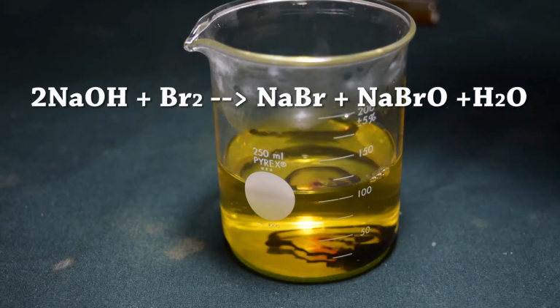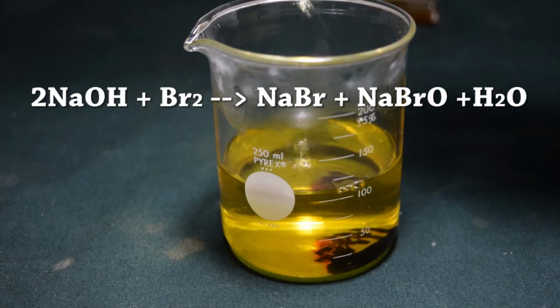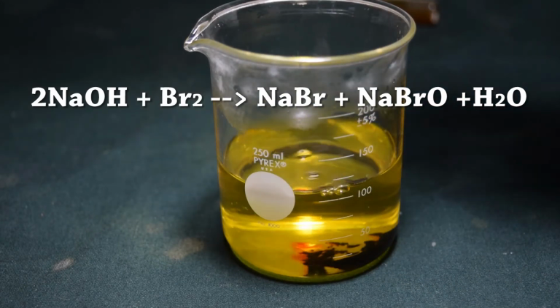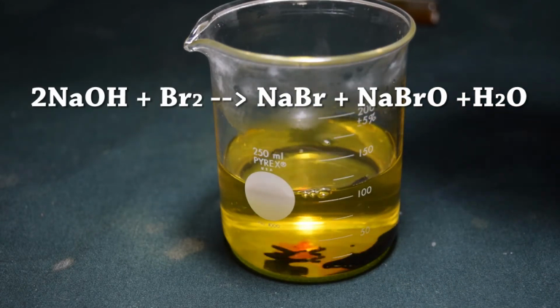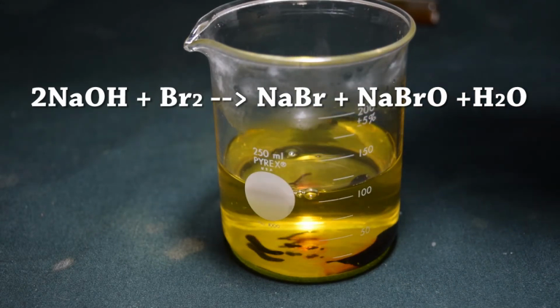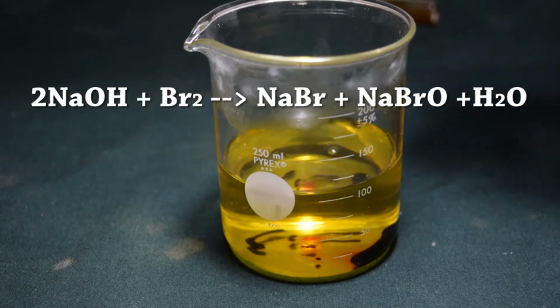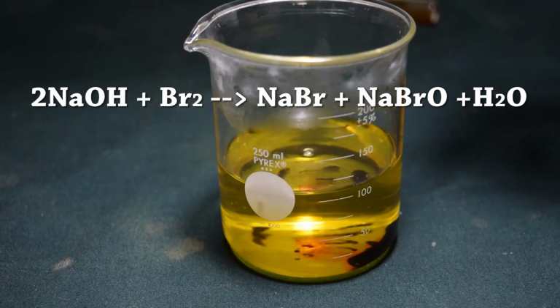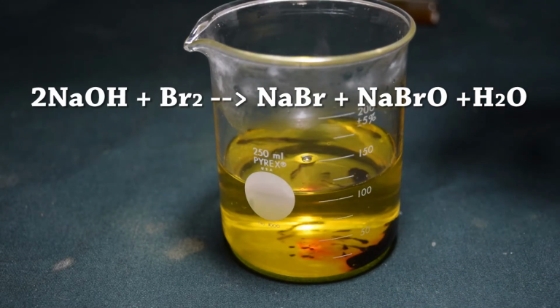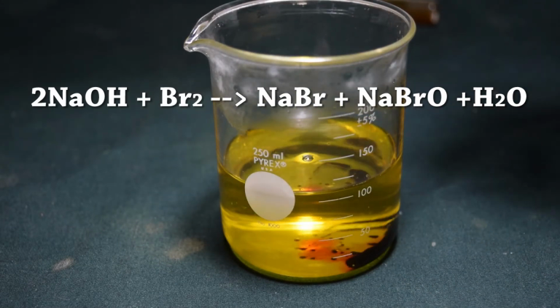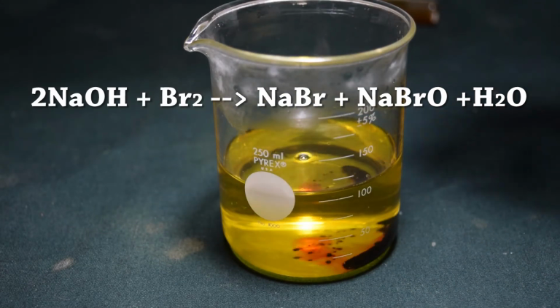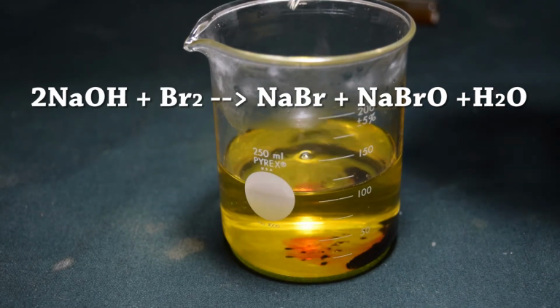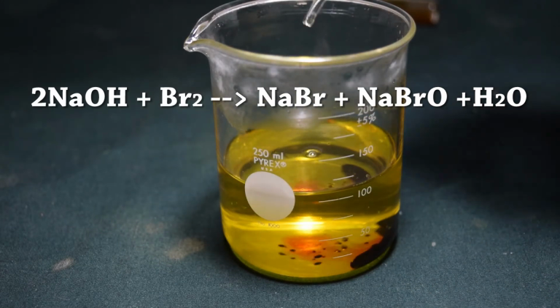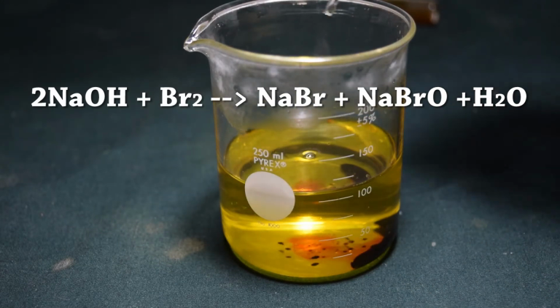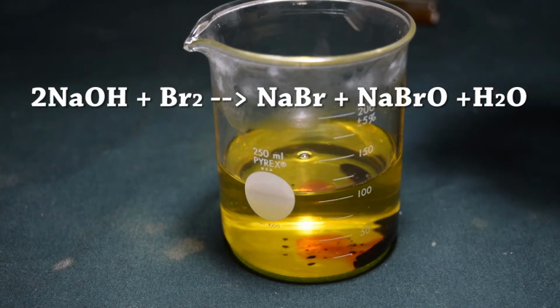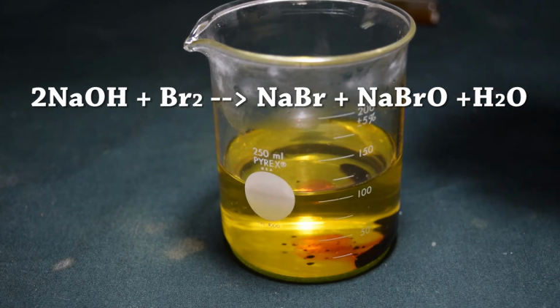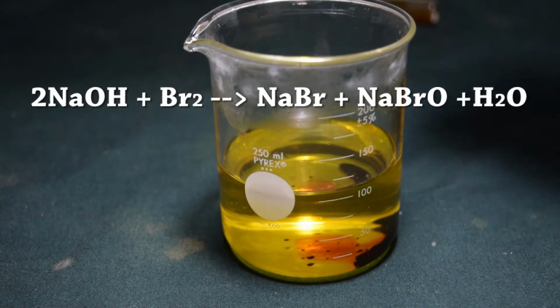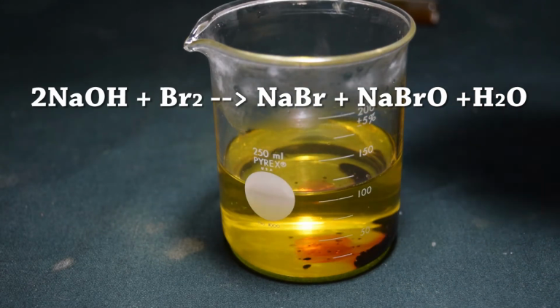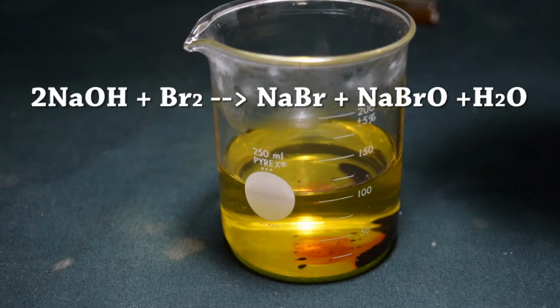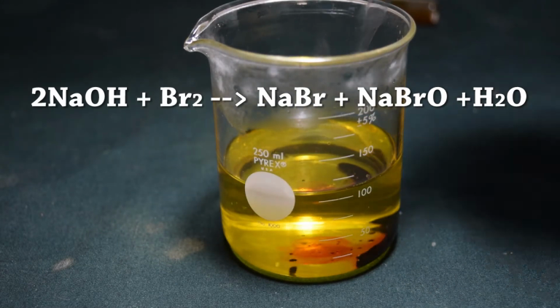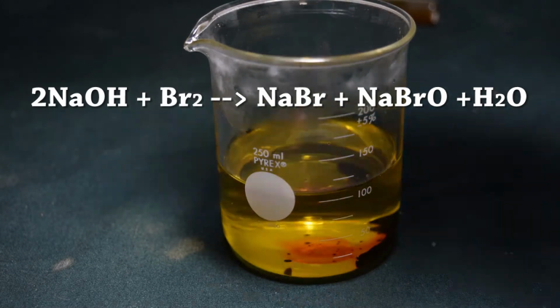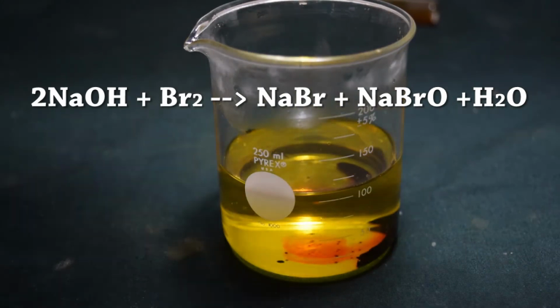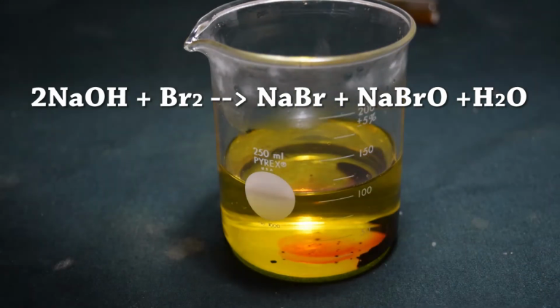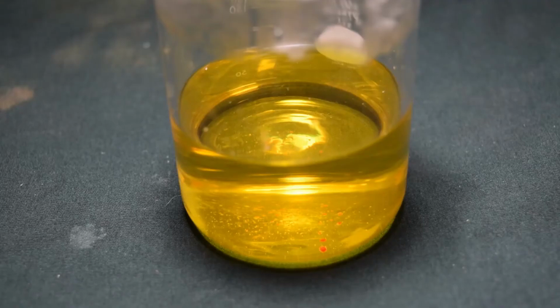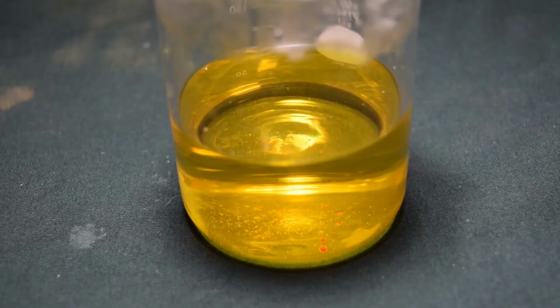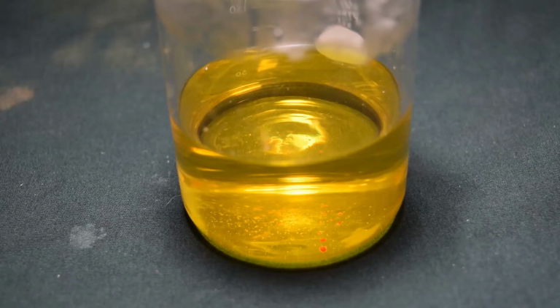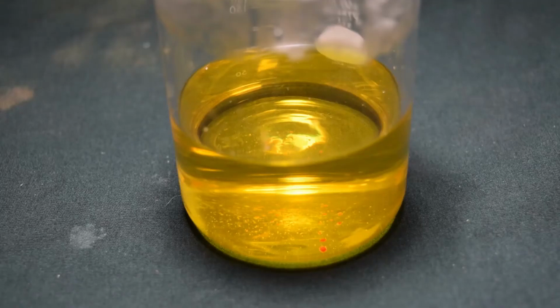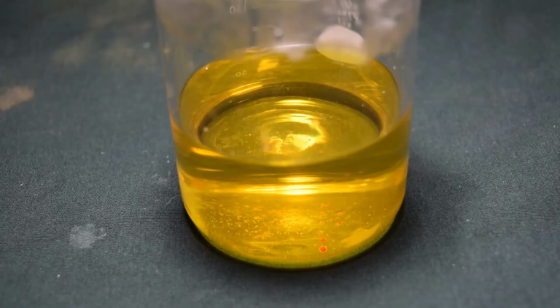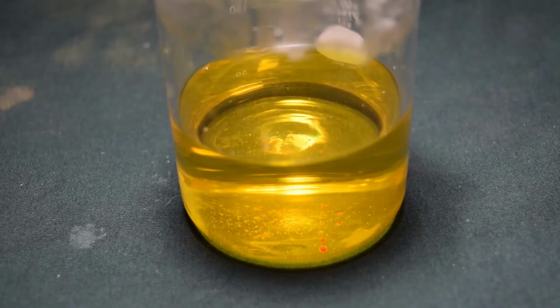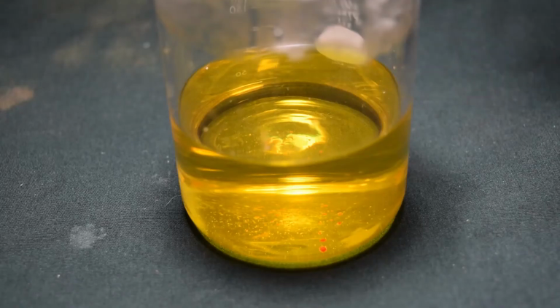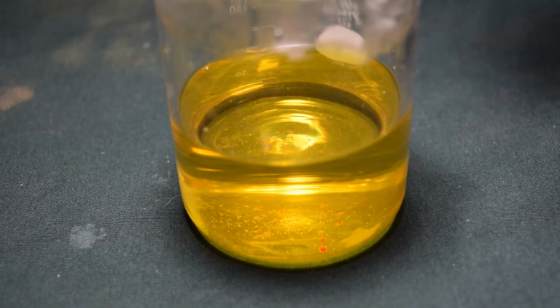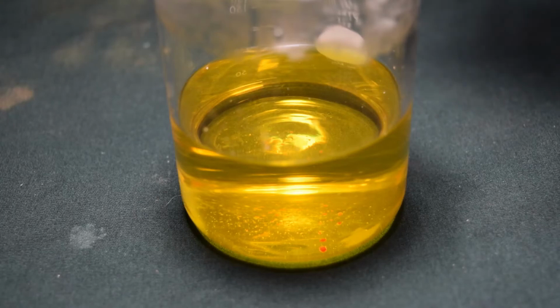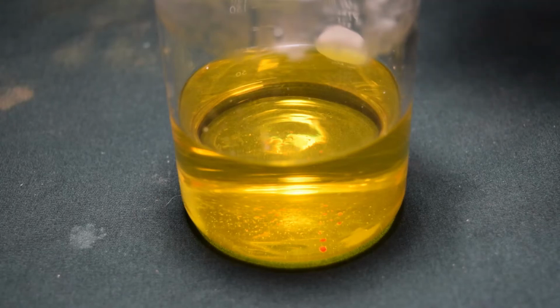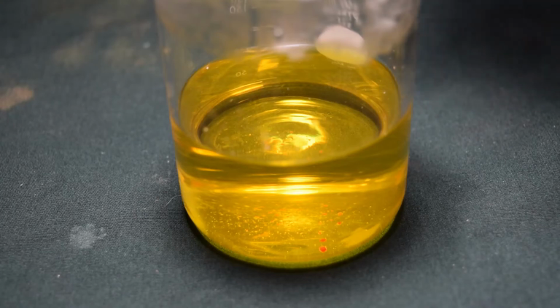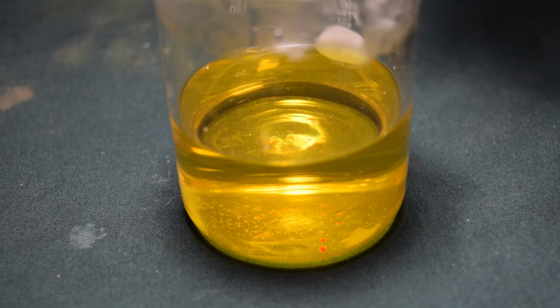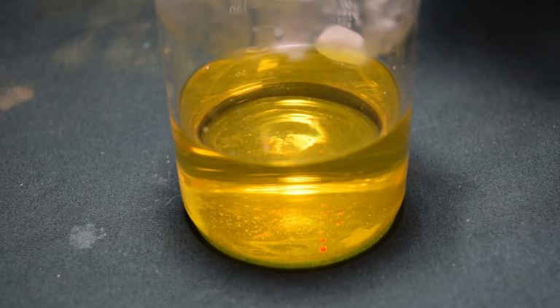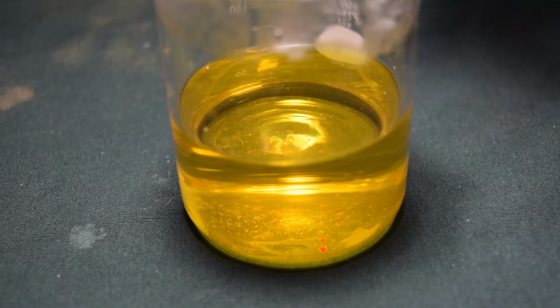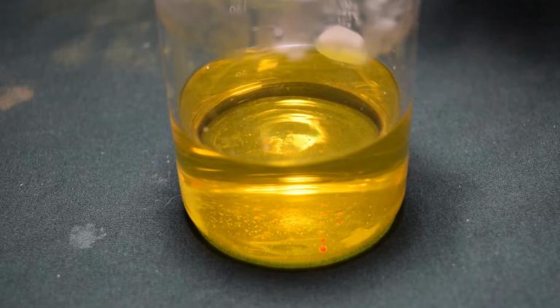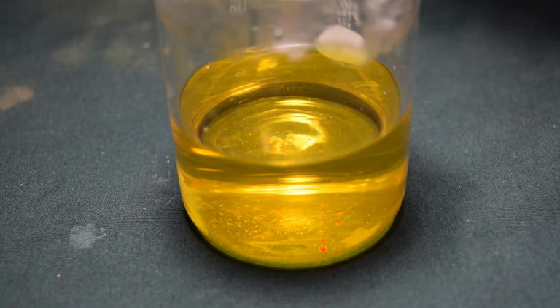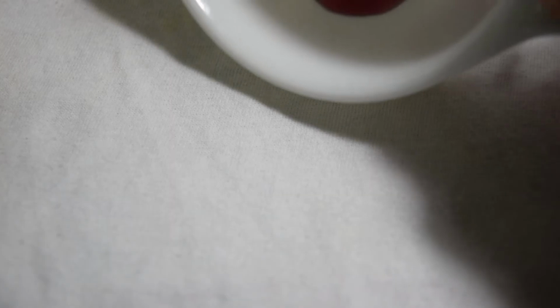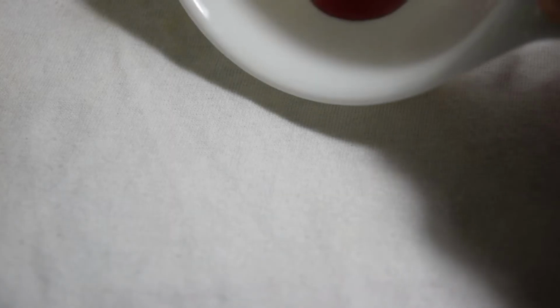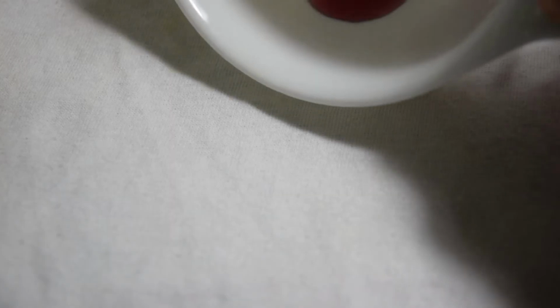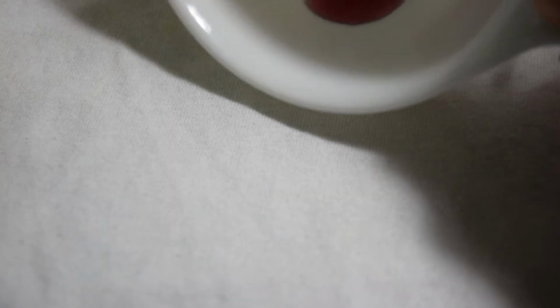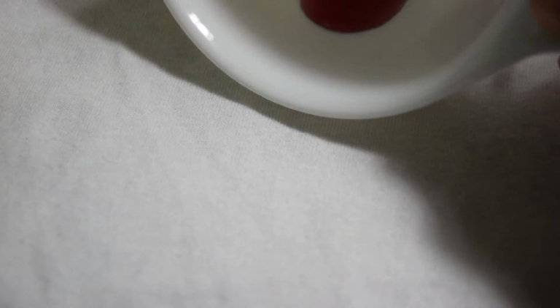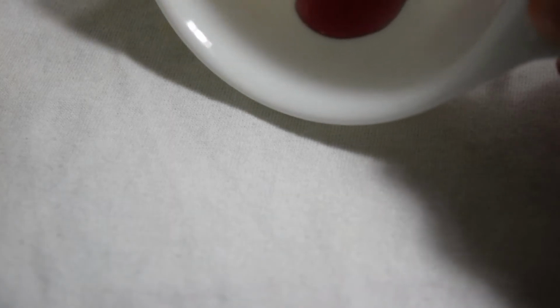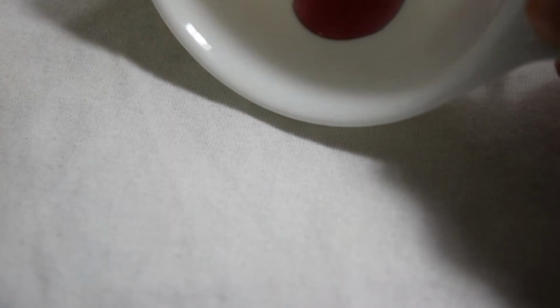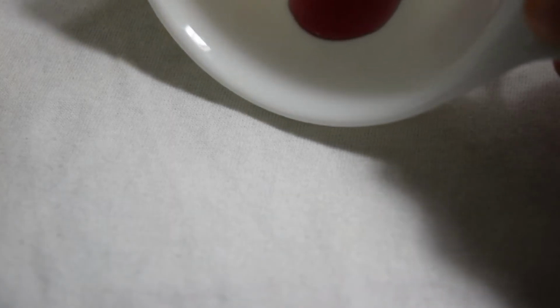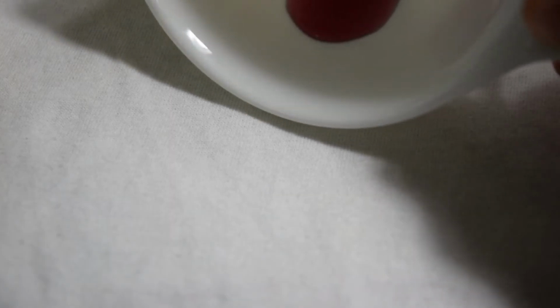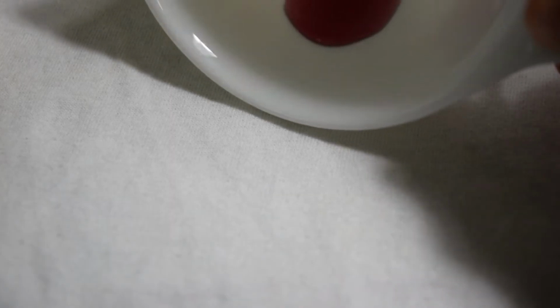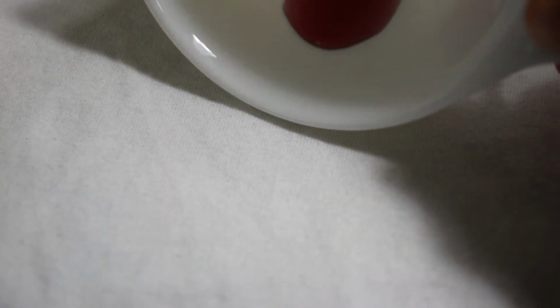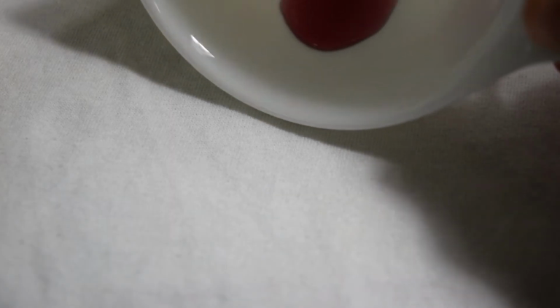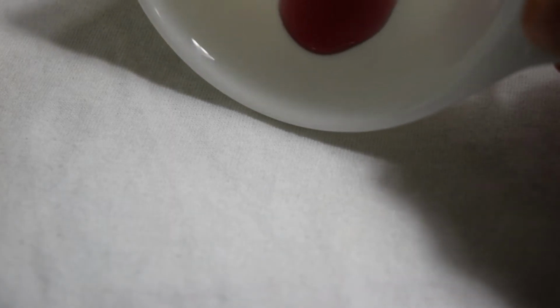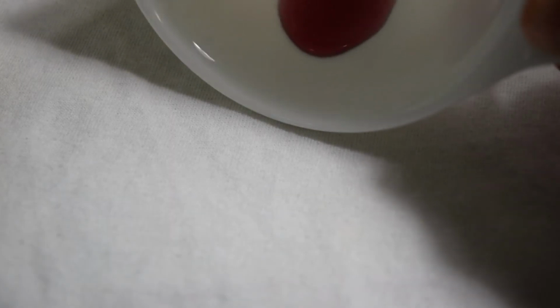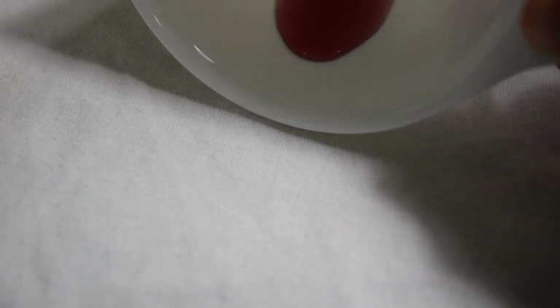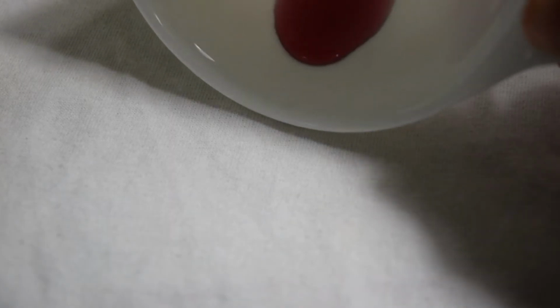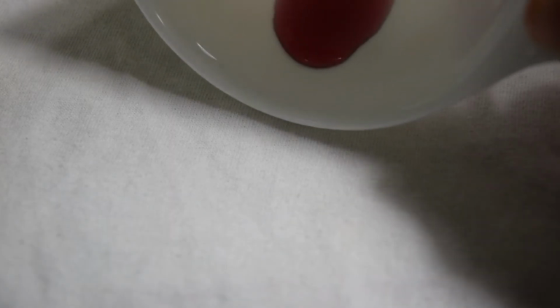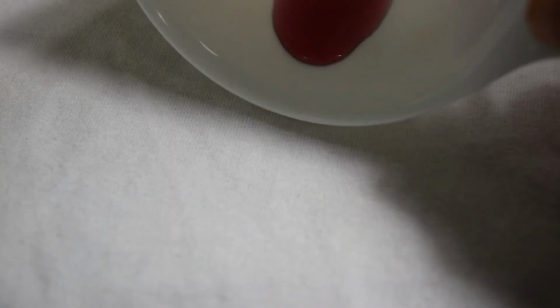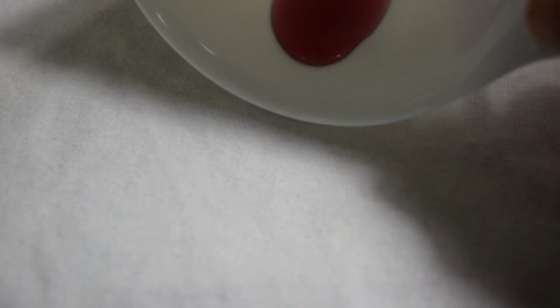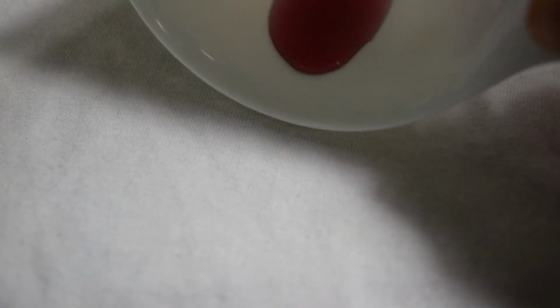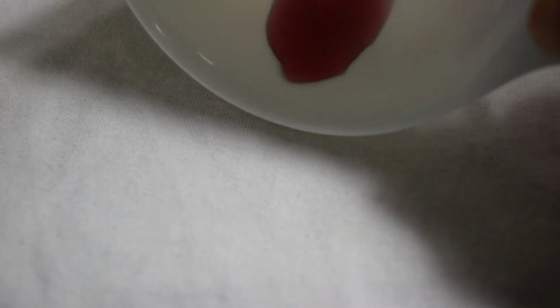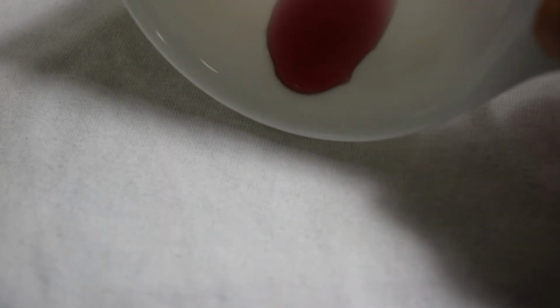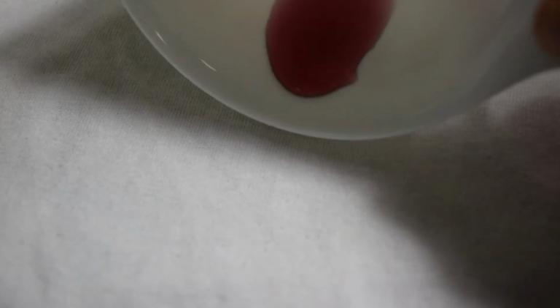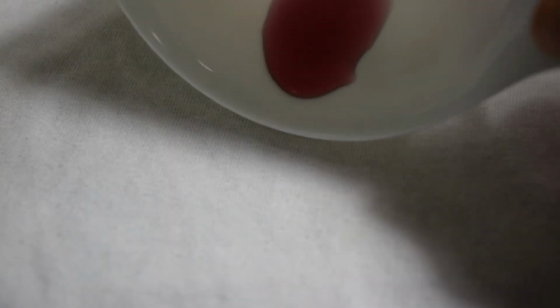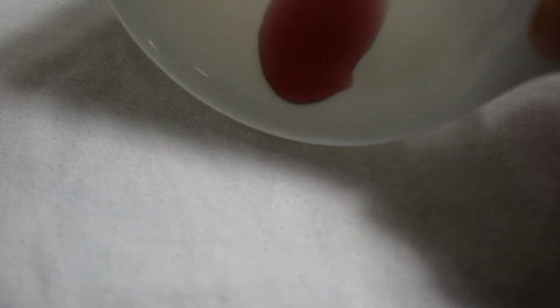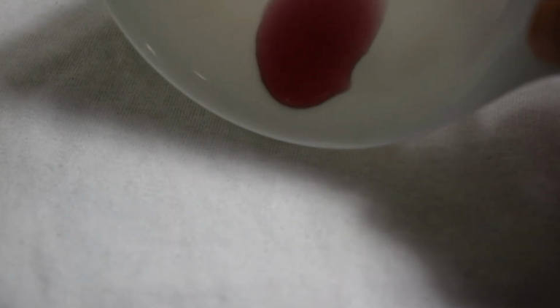It turns a very pale yellow color. This is sodium hypobromite solution. Let's test its bleaching power.